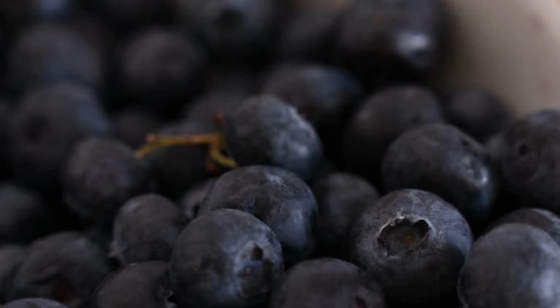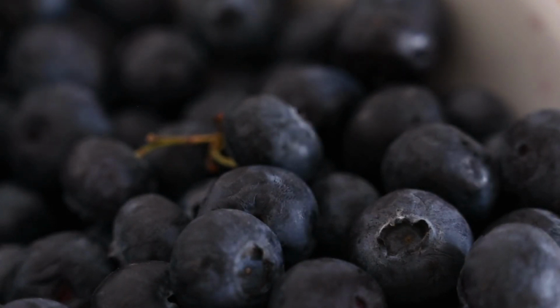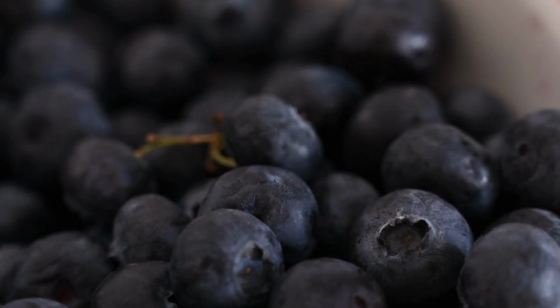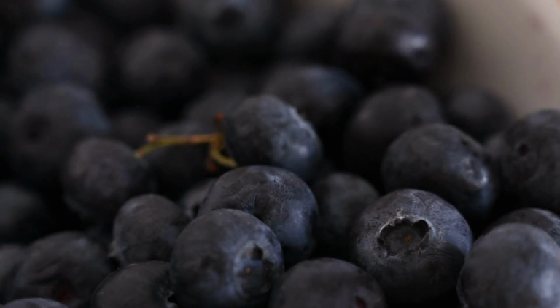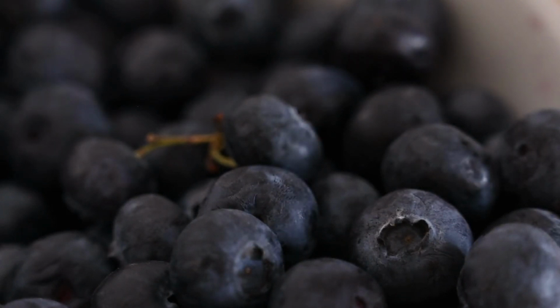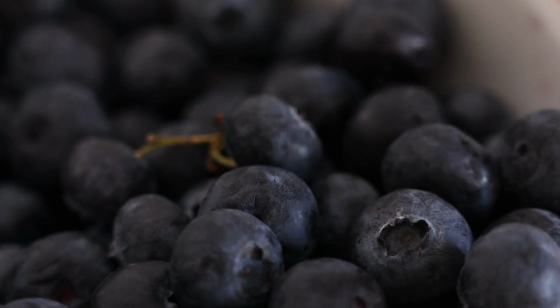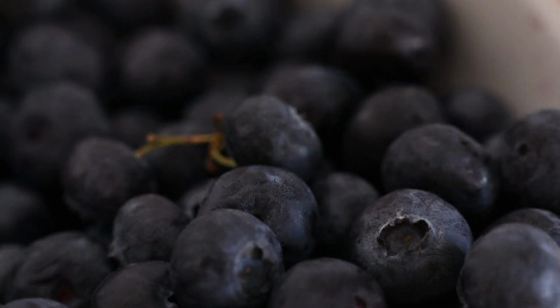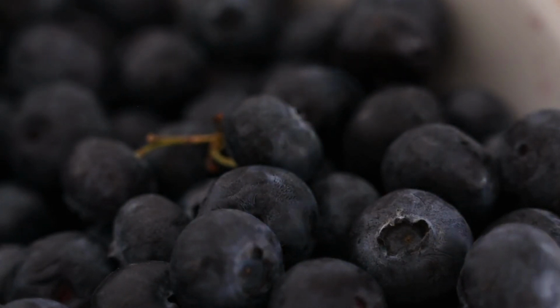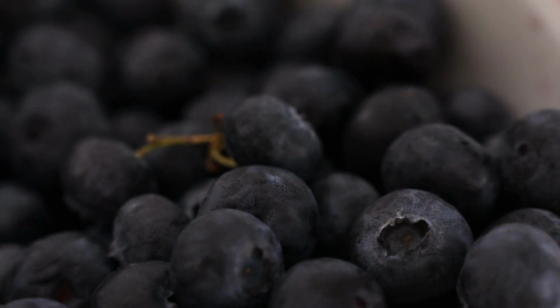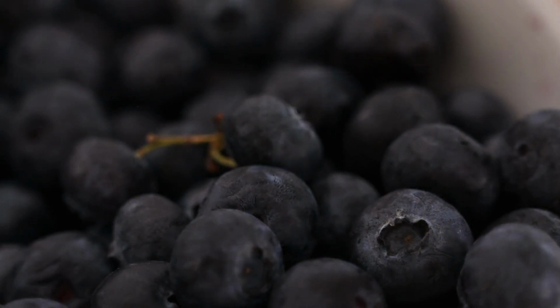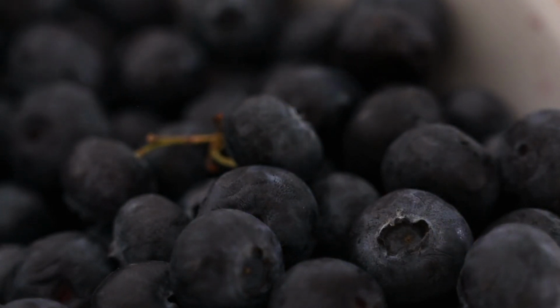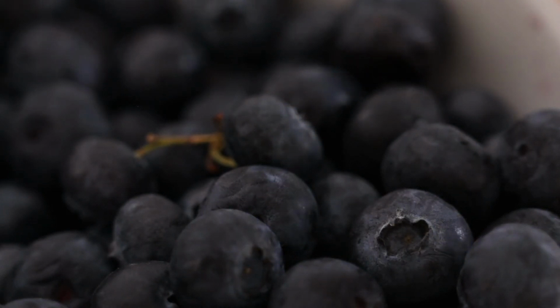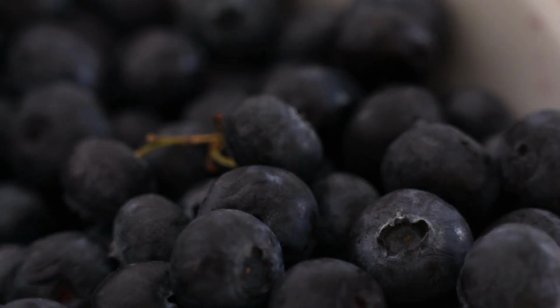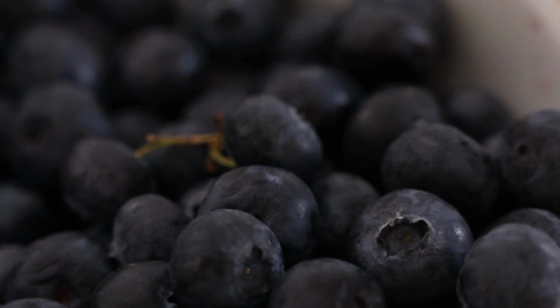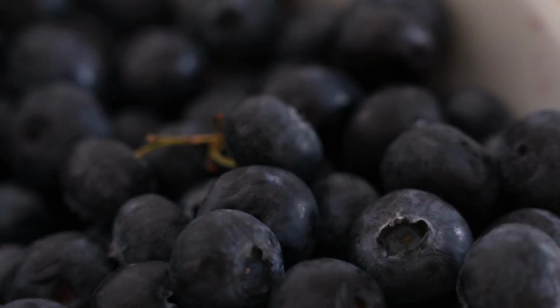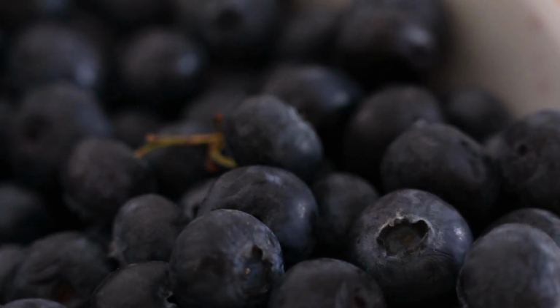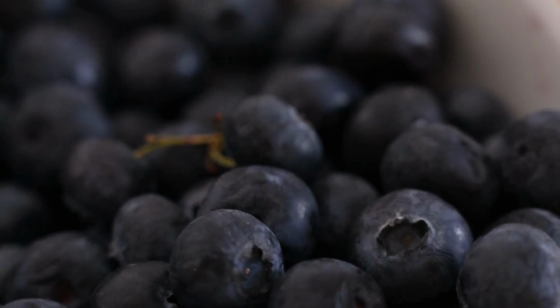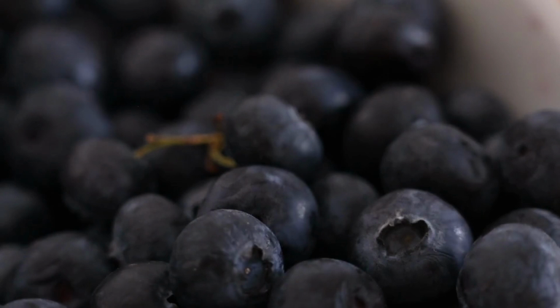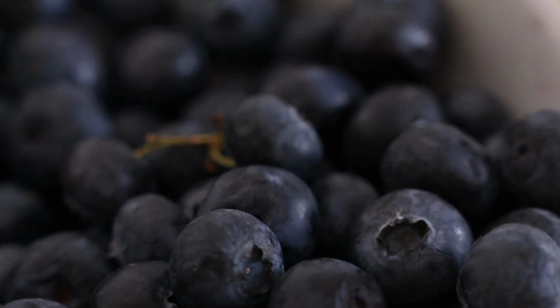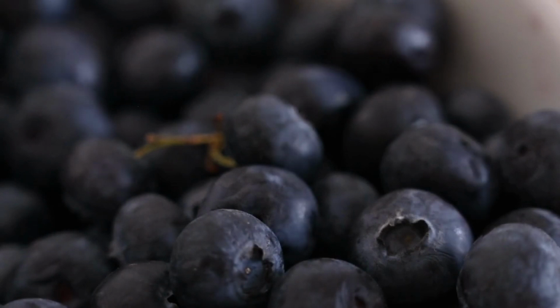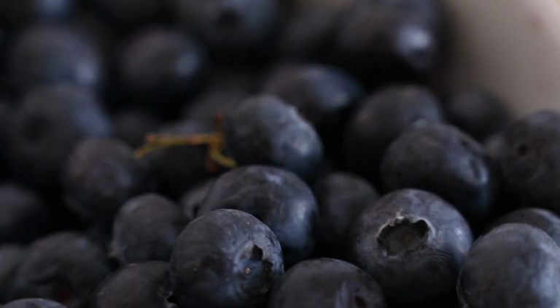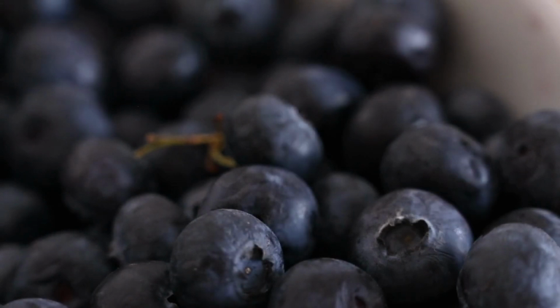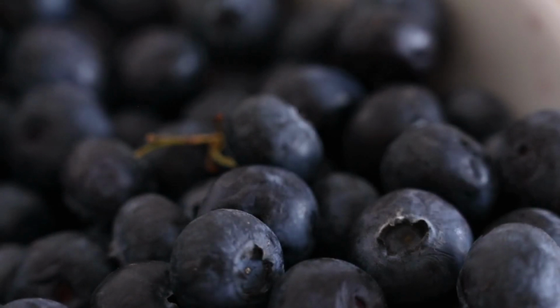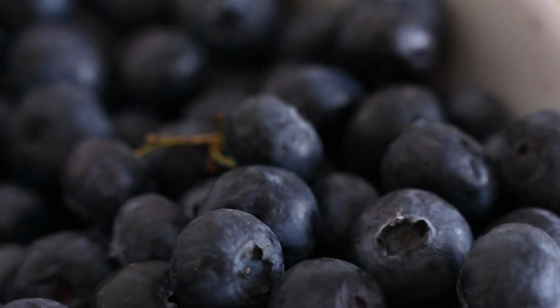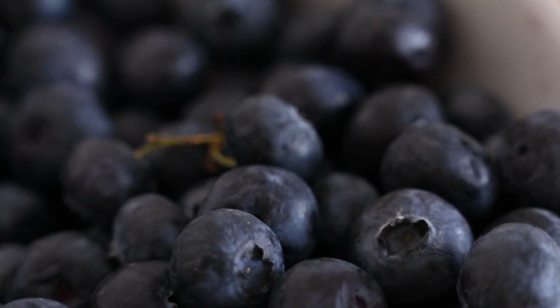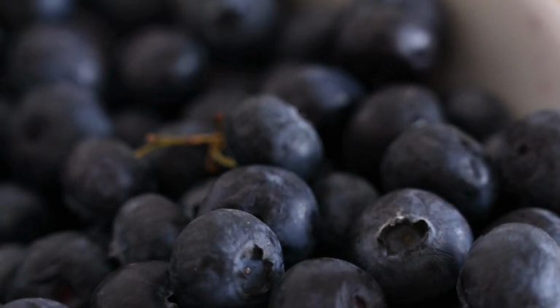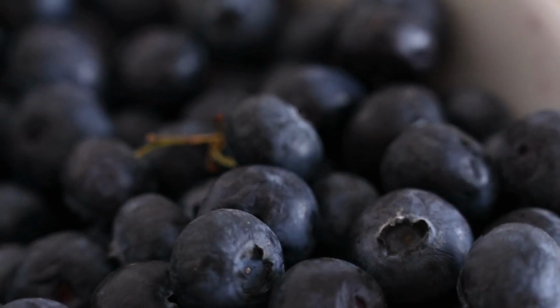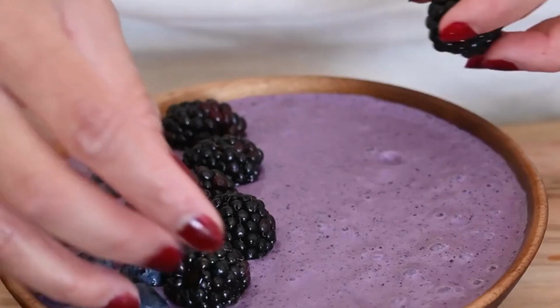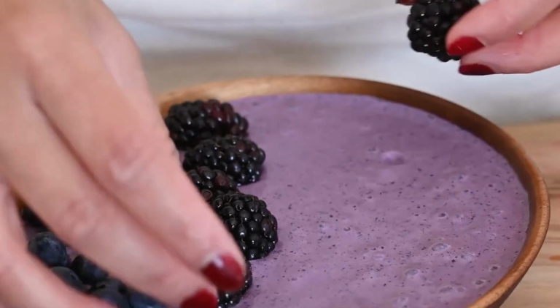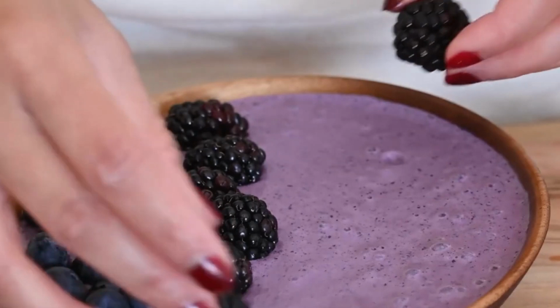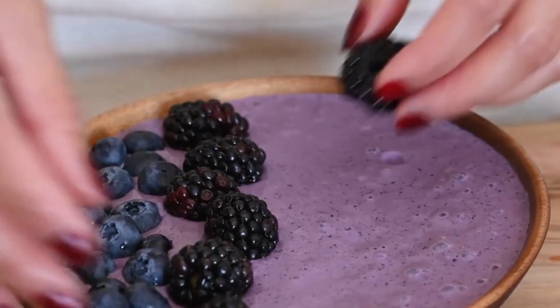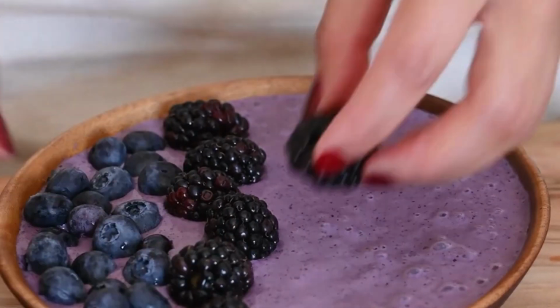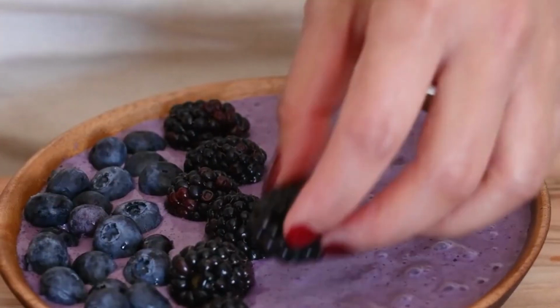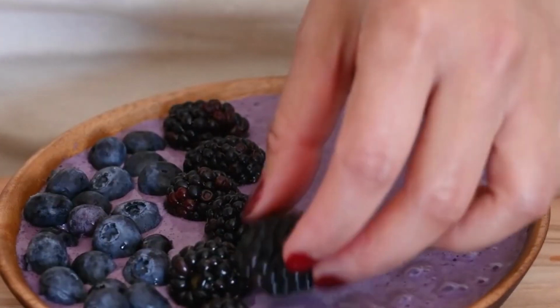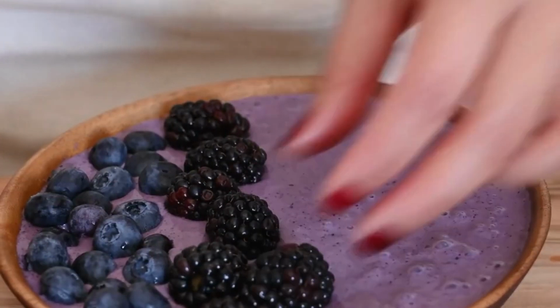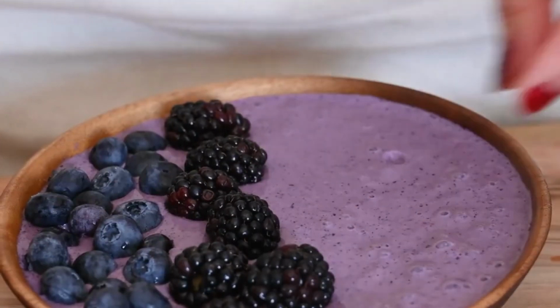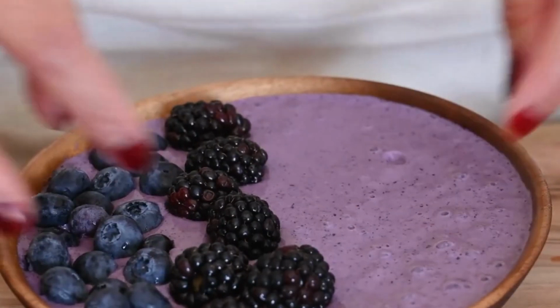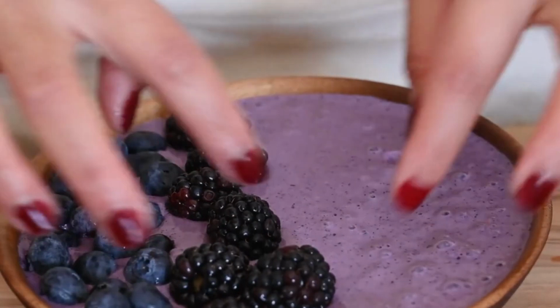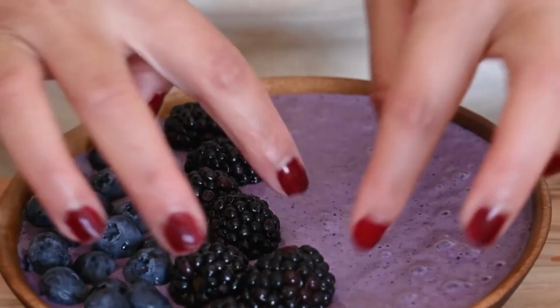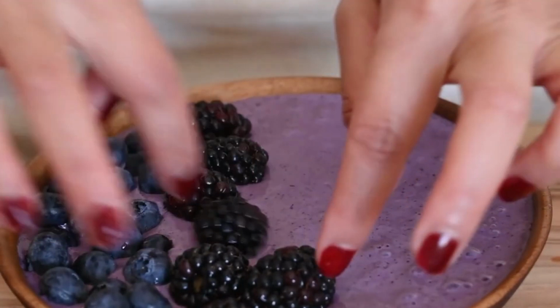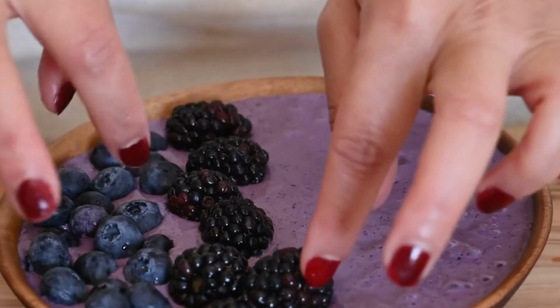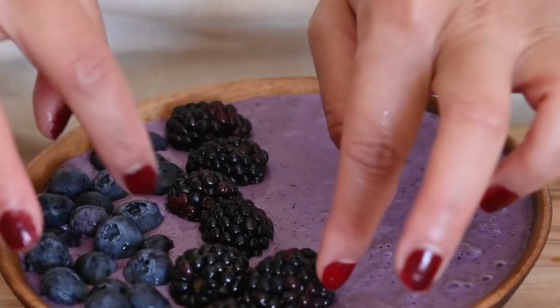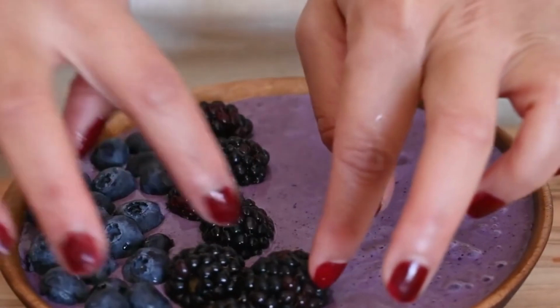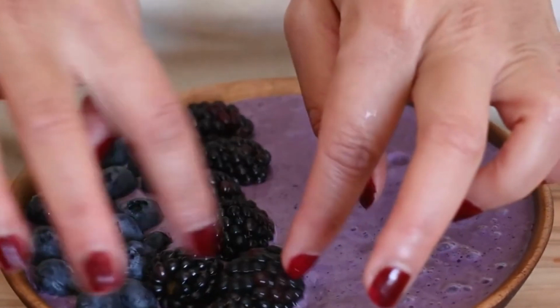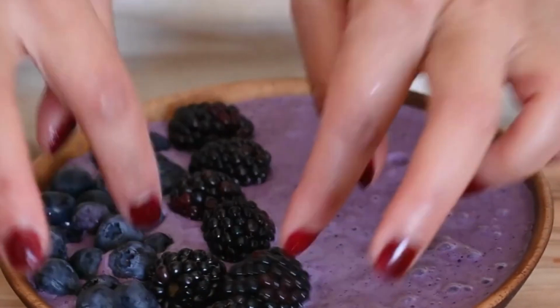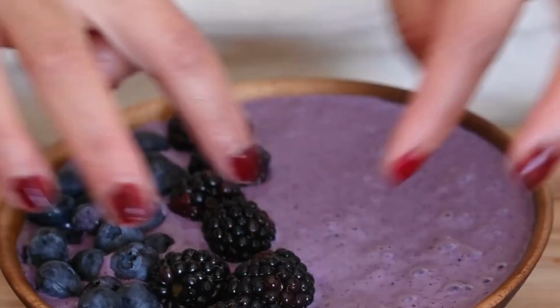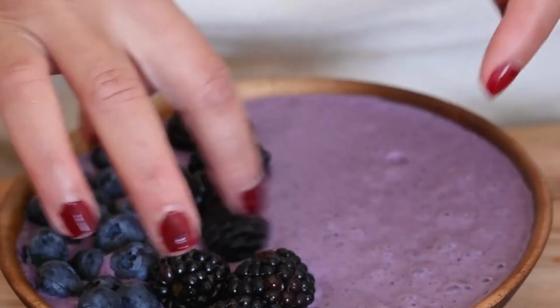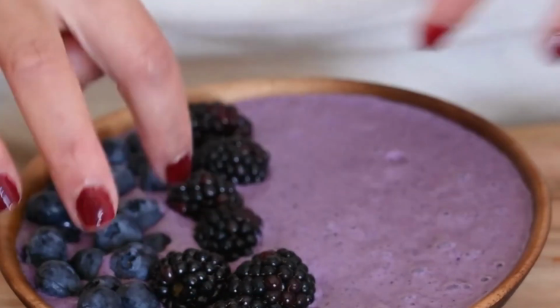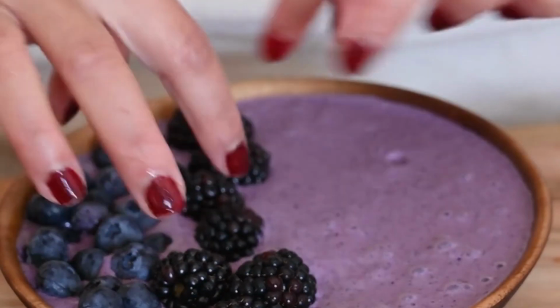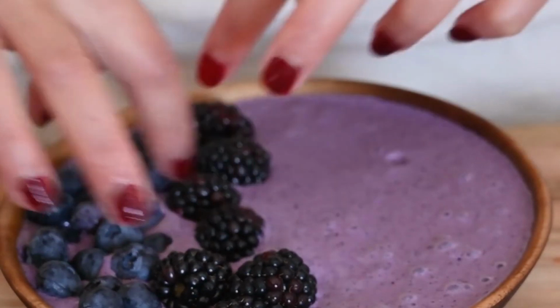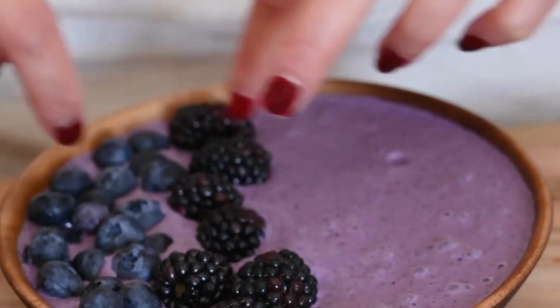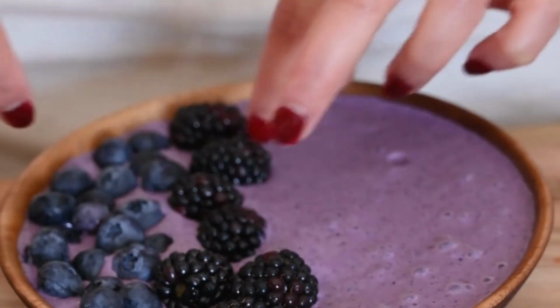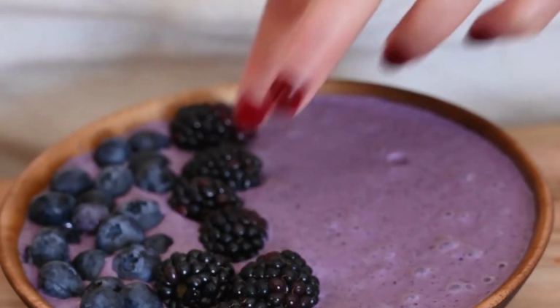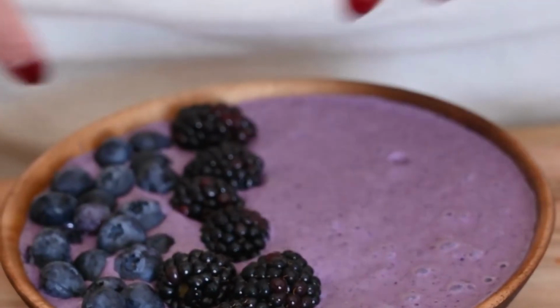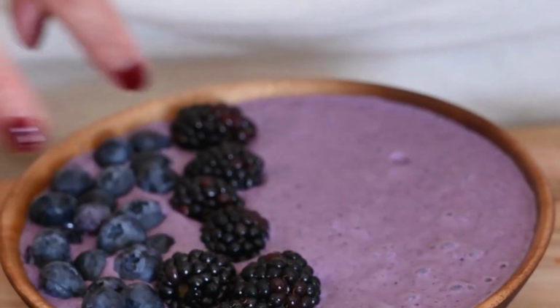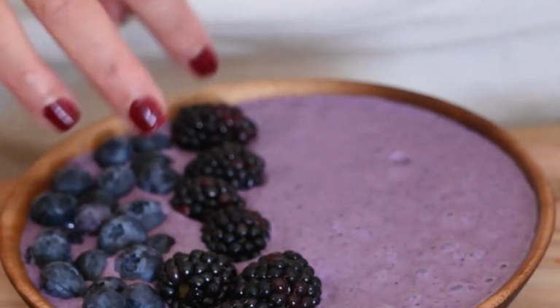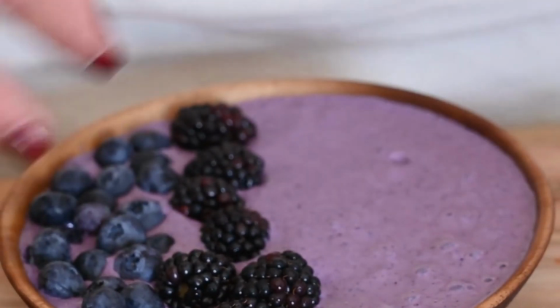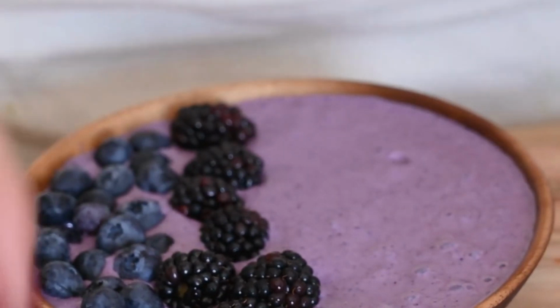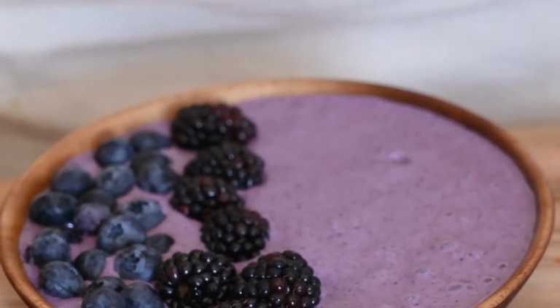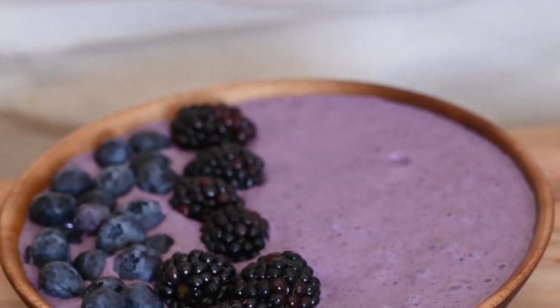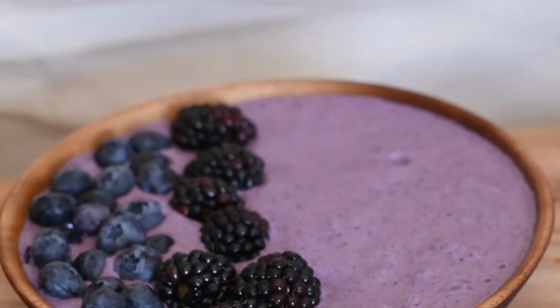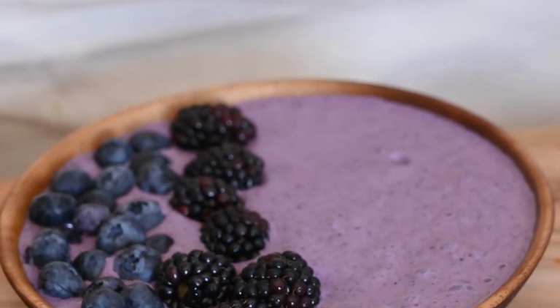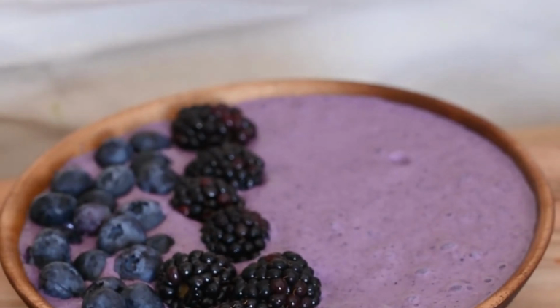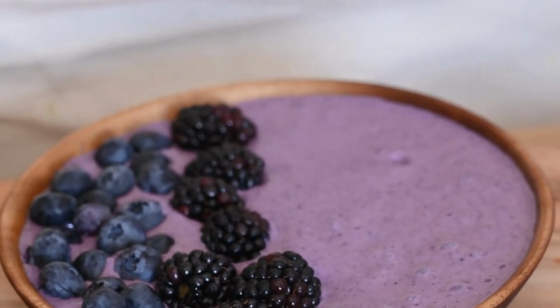Blueberry Popovers are a great way to enjoy fresh blueberries when they are in season, and they are also a fun and creative way to mix up your breakfast routine.